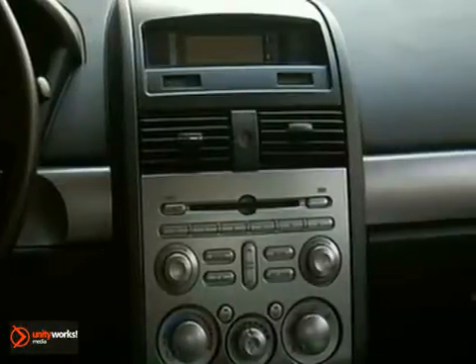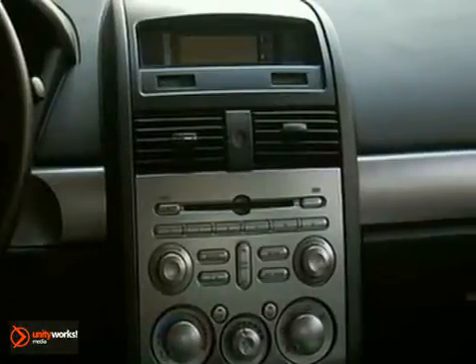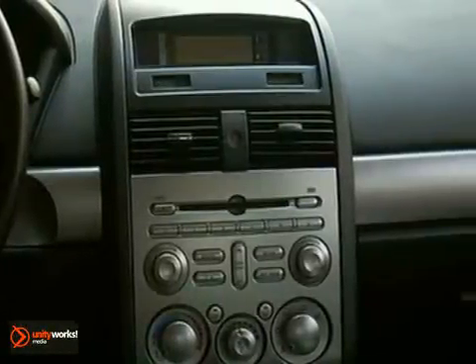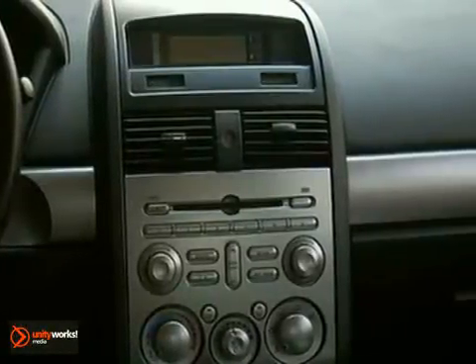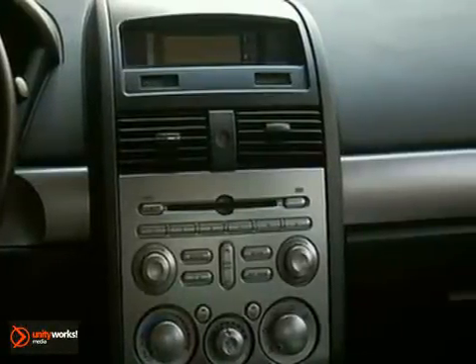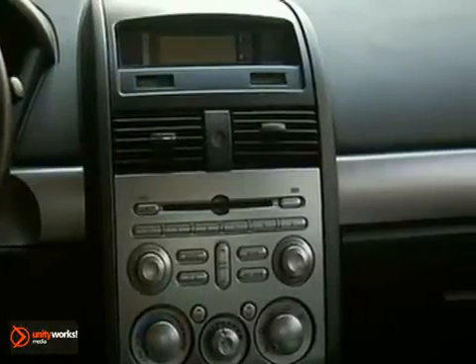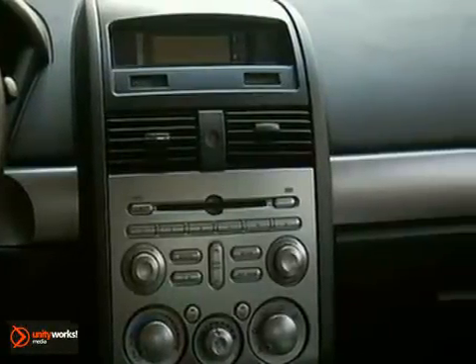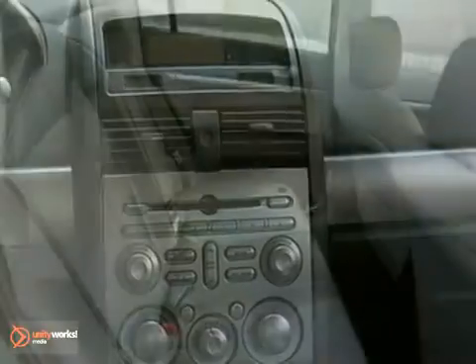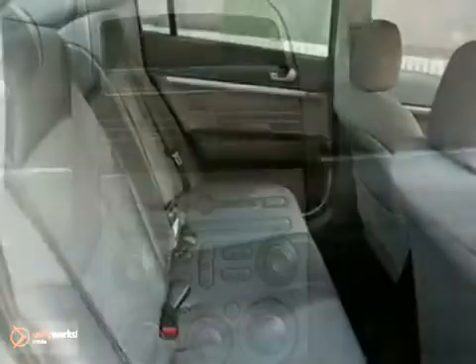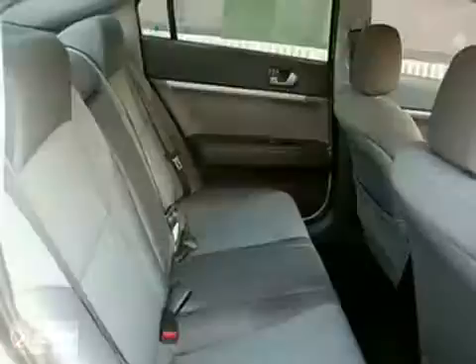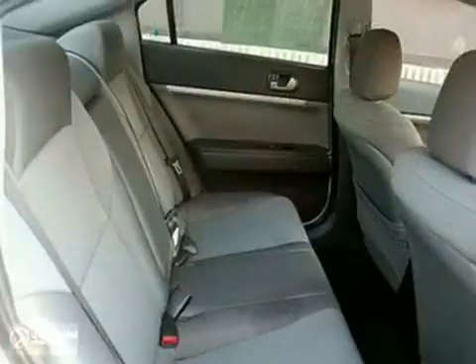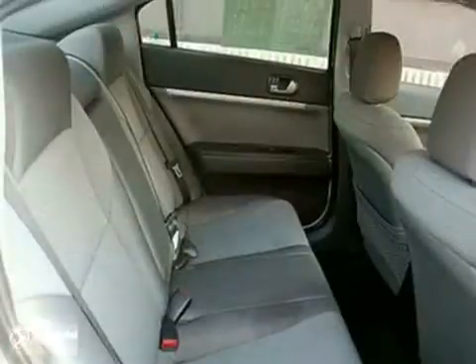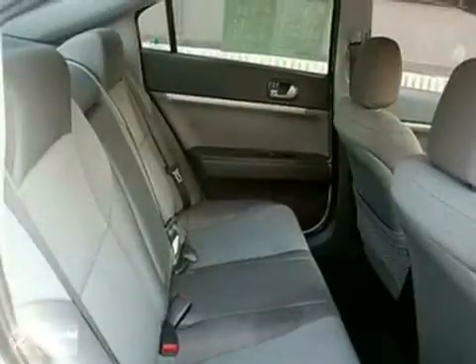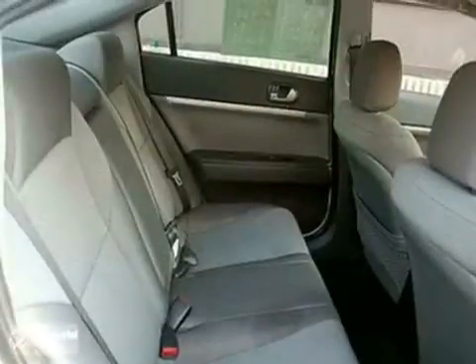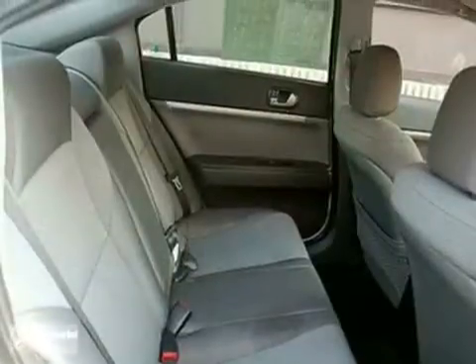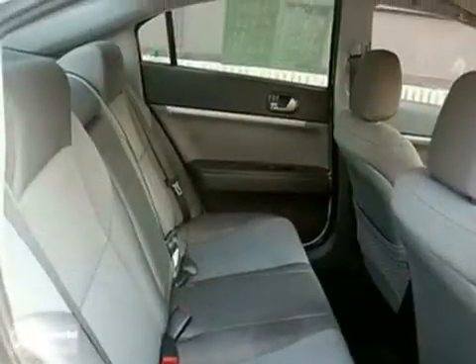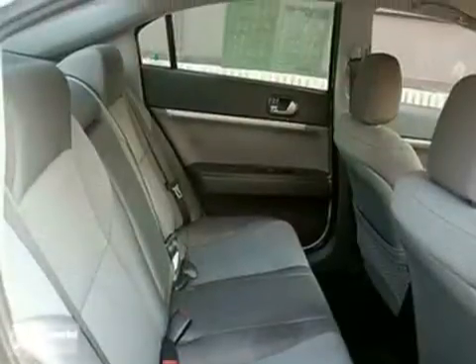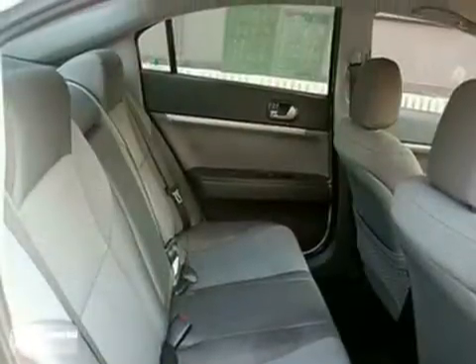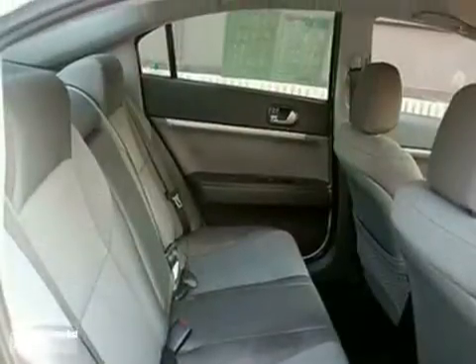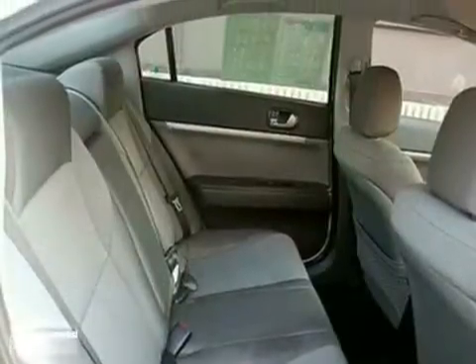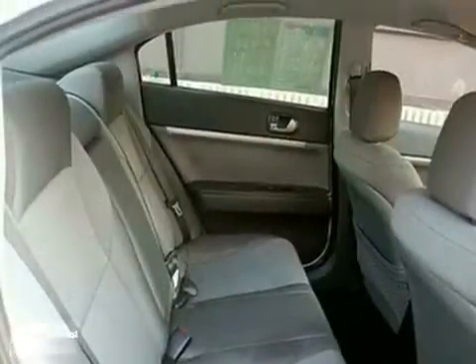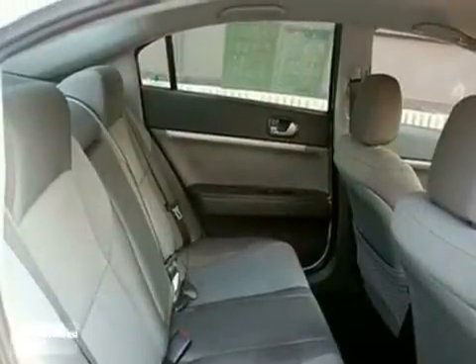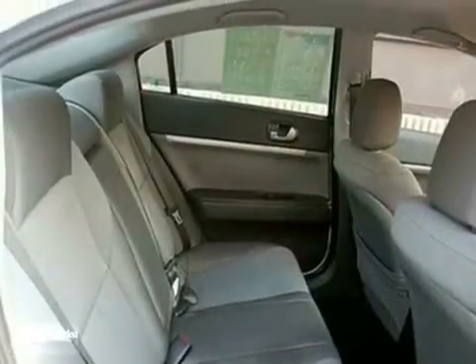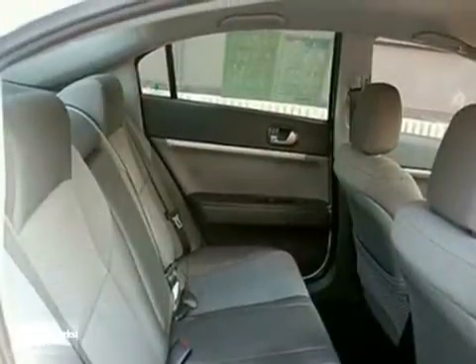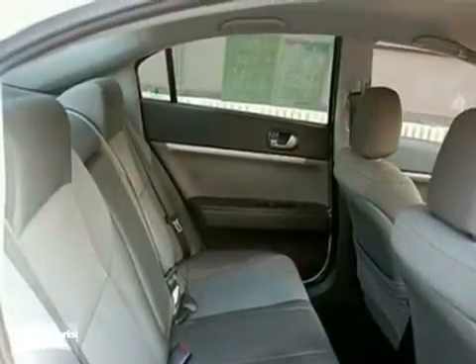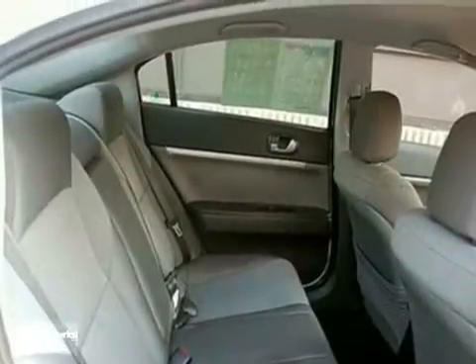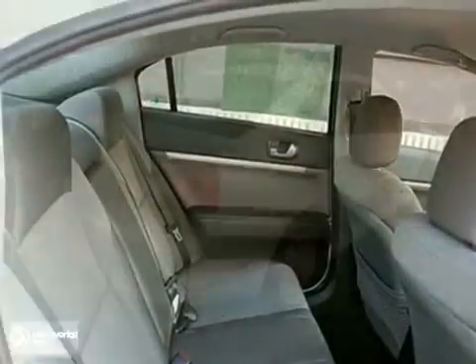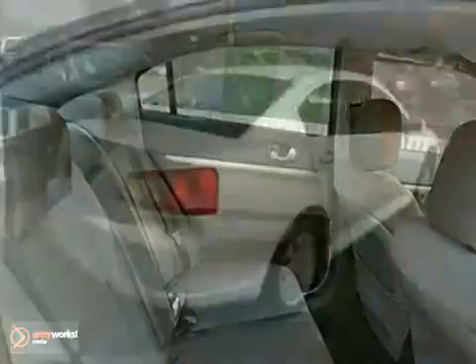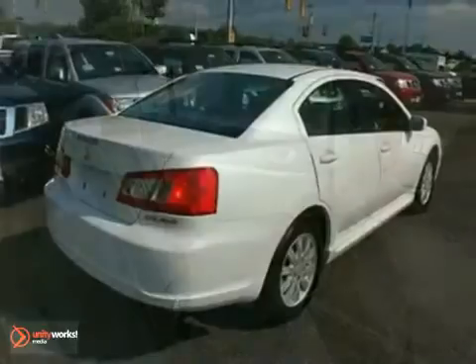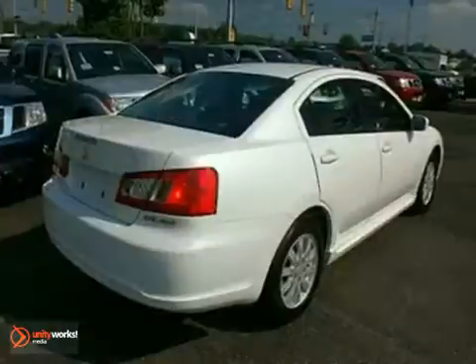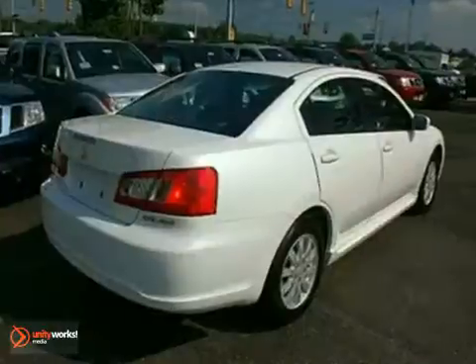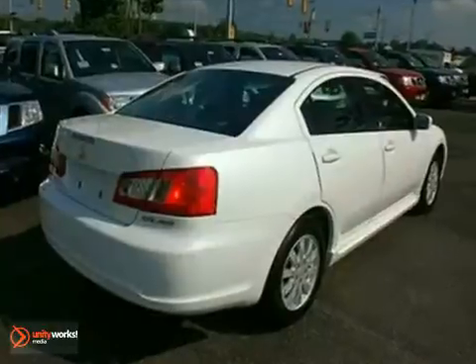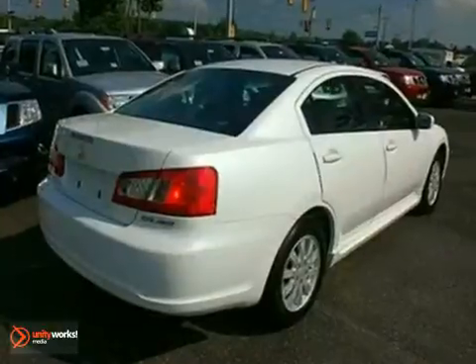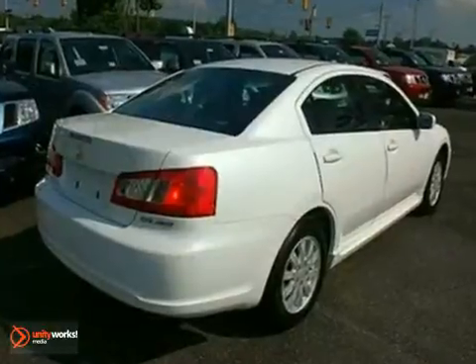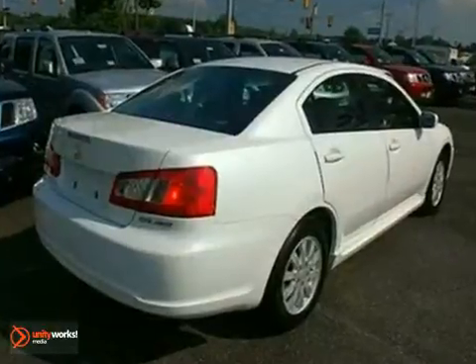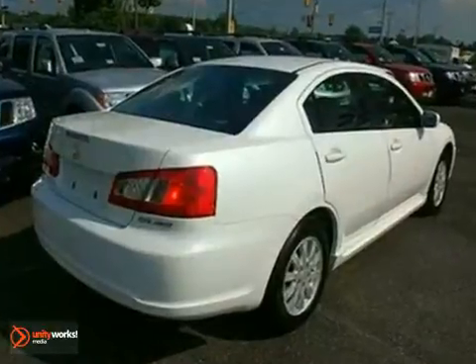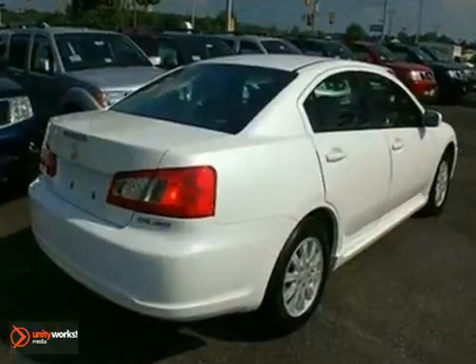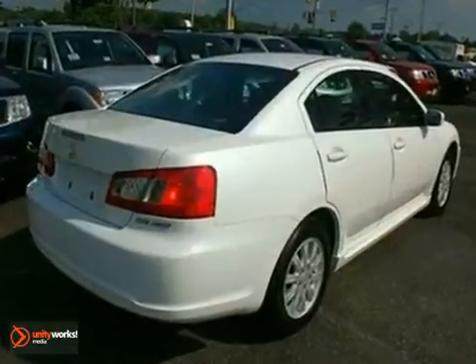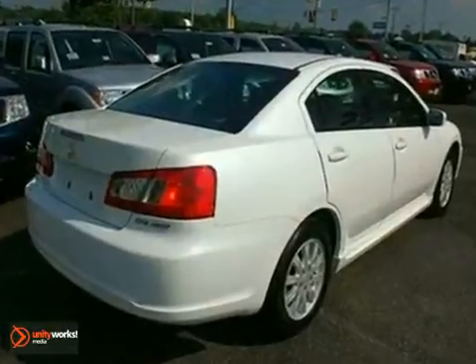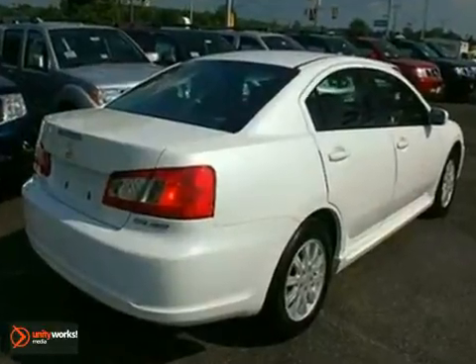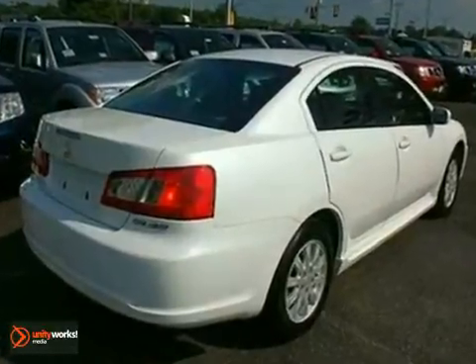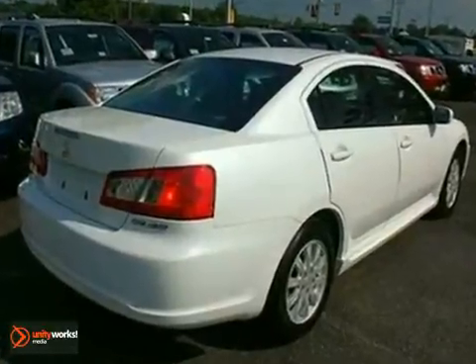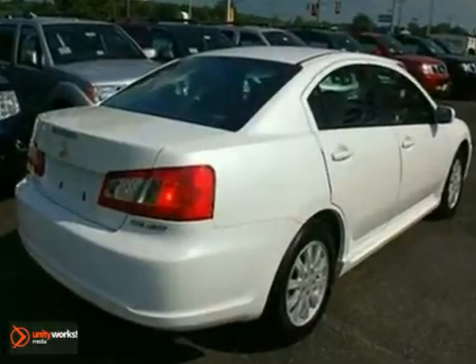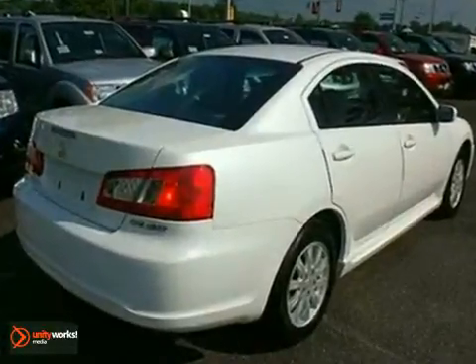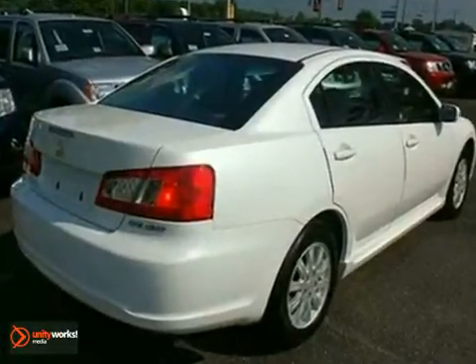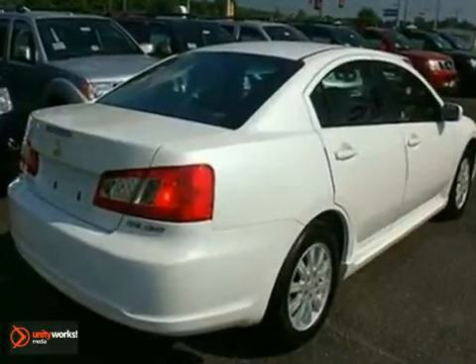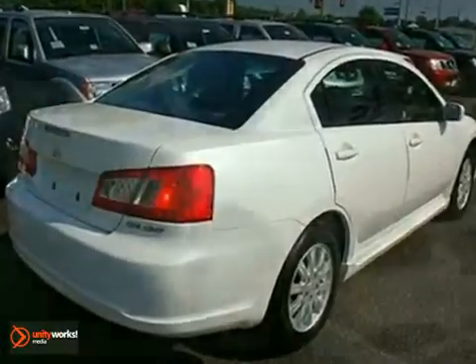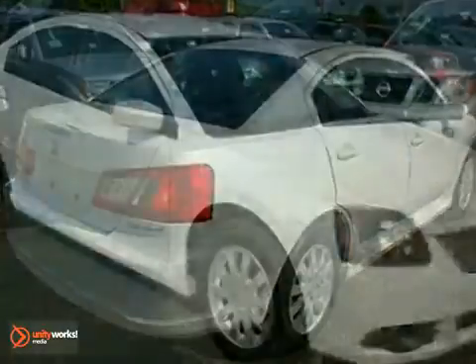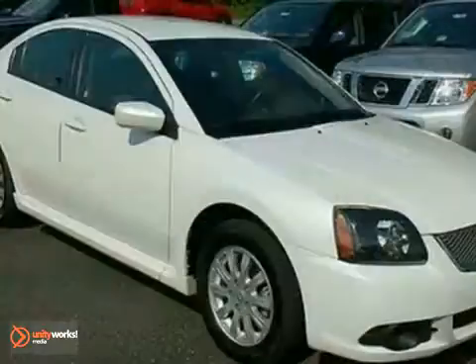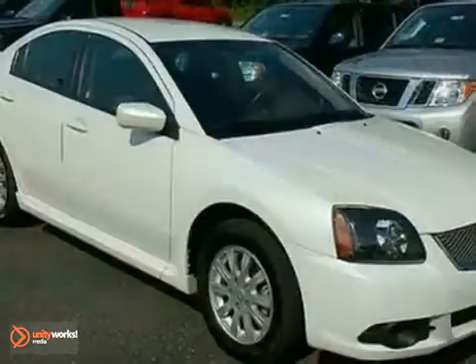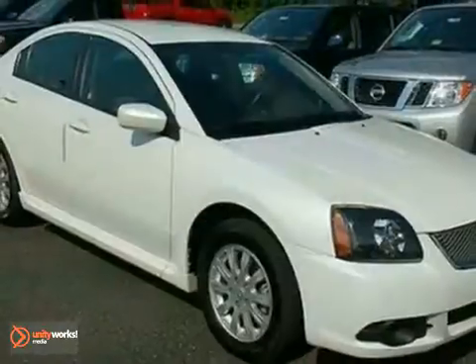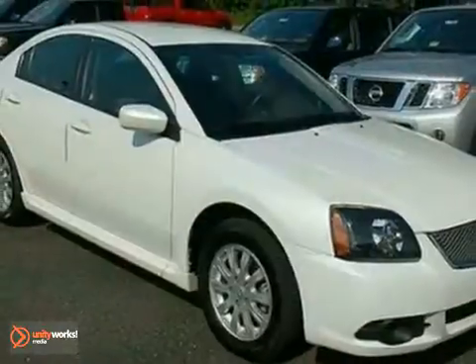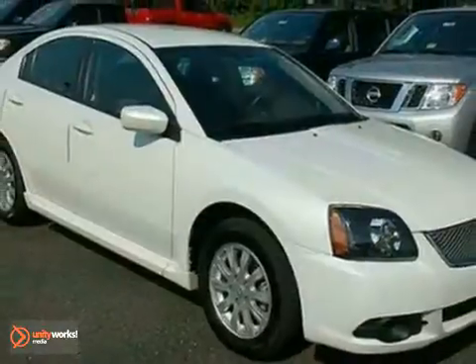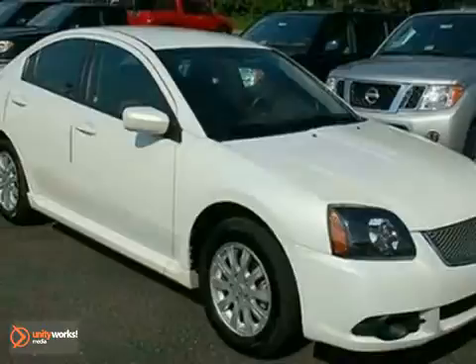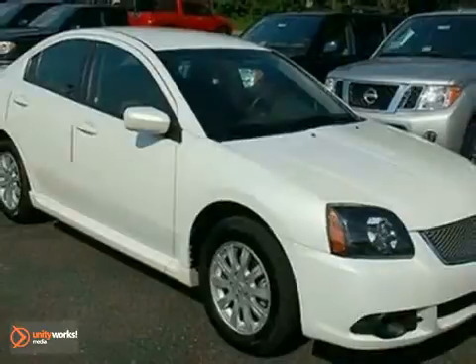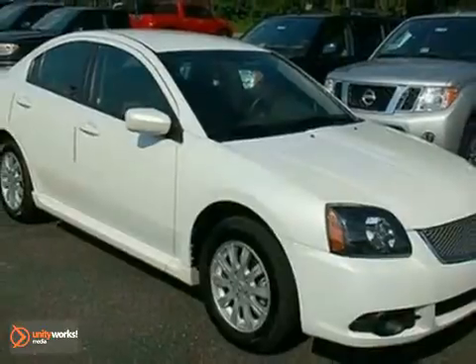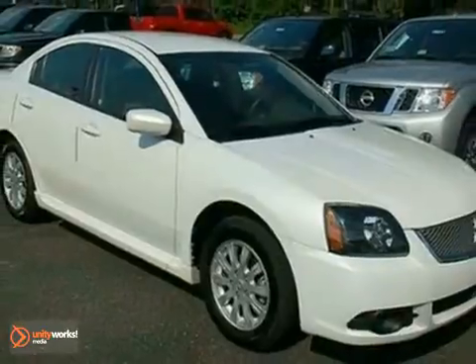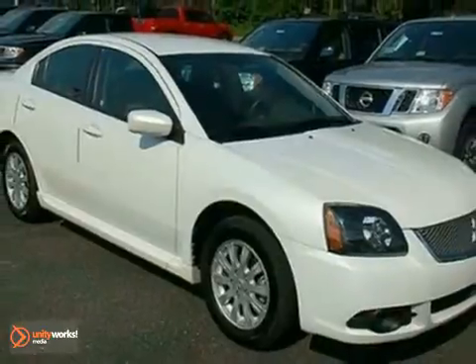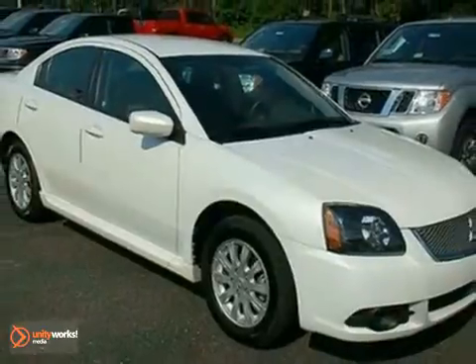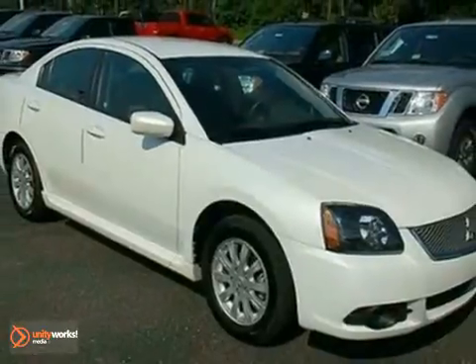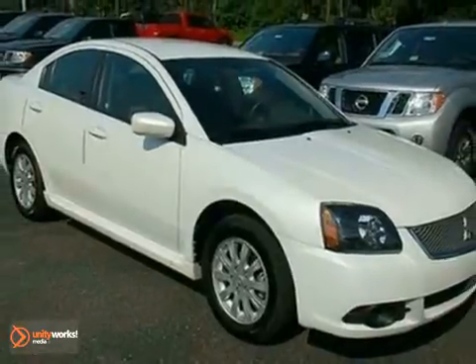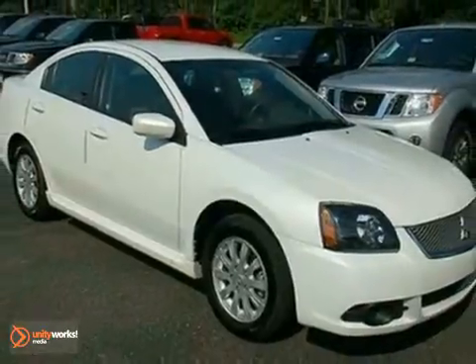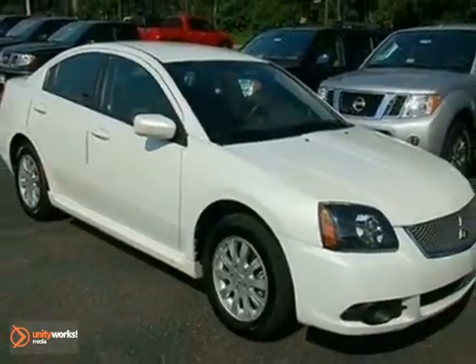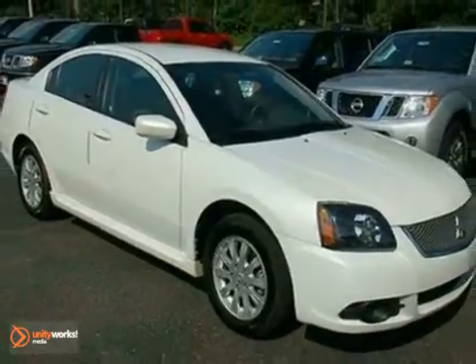This year's Gallant gets a facelift with restyled grille and taillights, plus new standard features for your enhanced comfort, convenience, and safety.